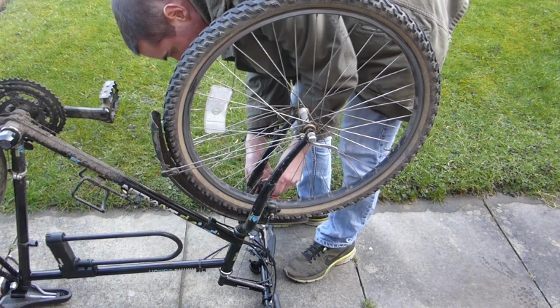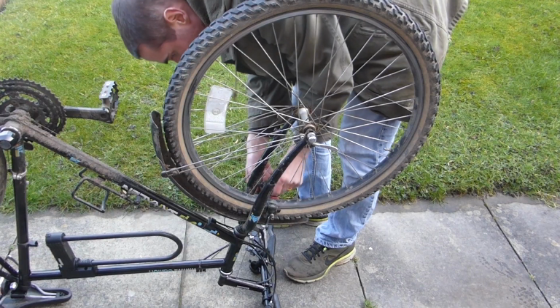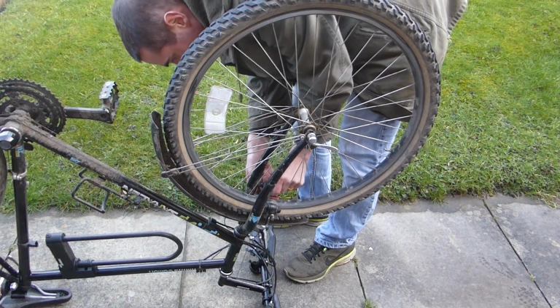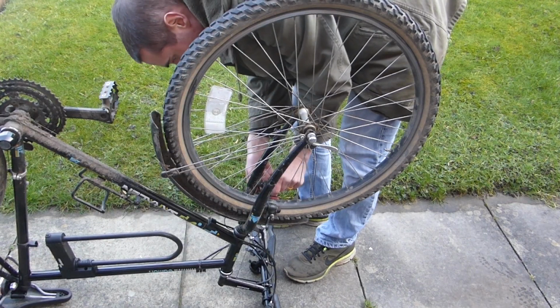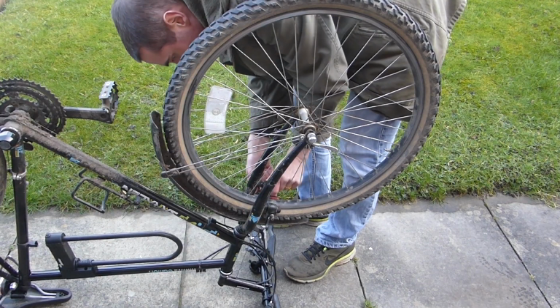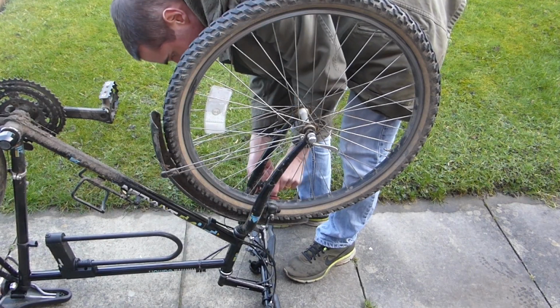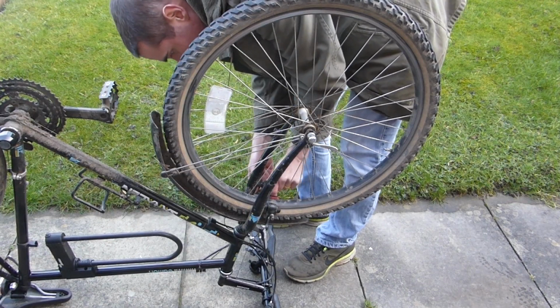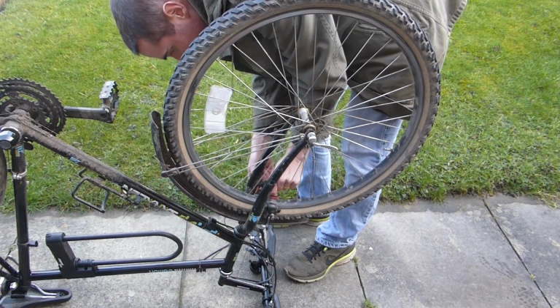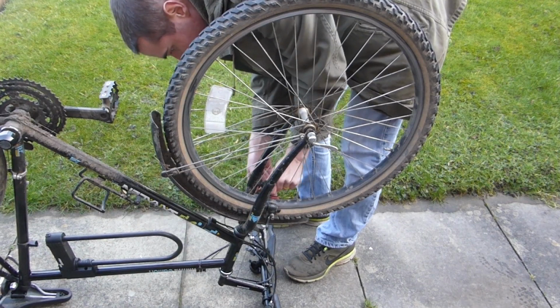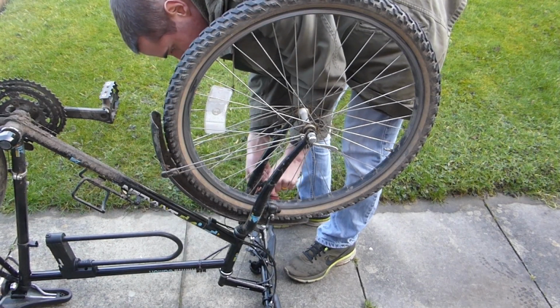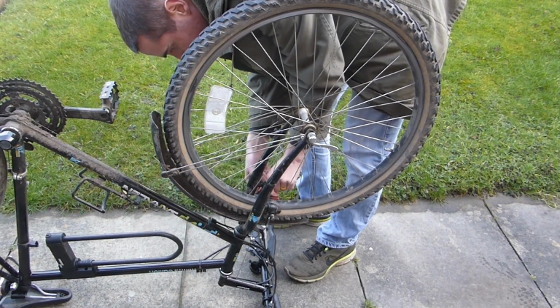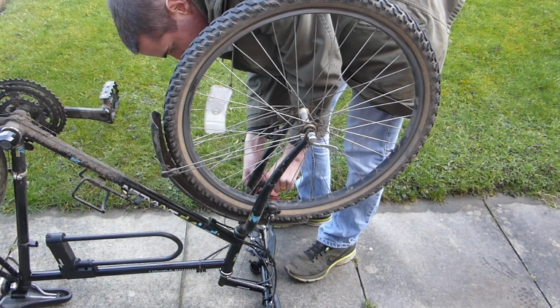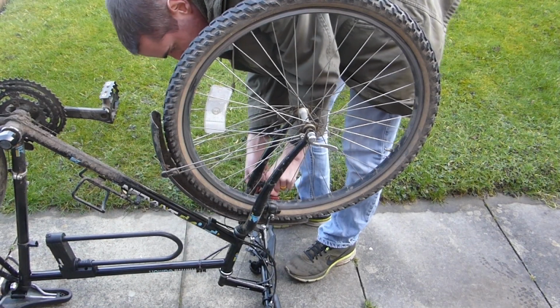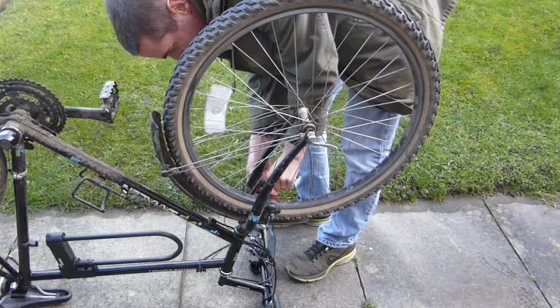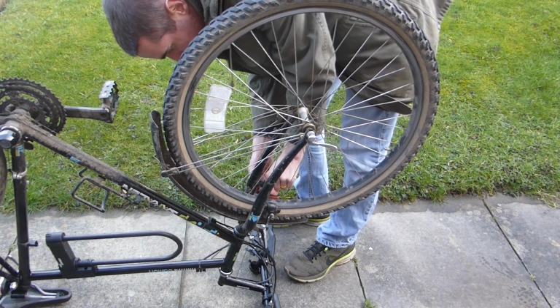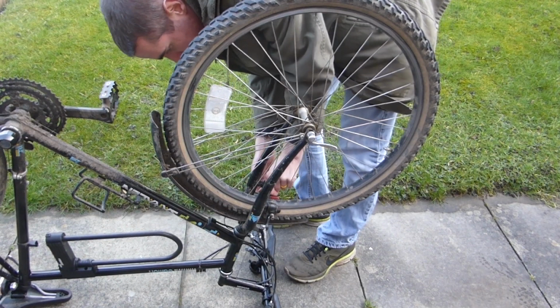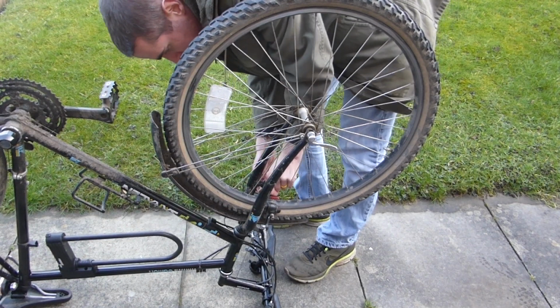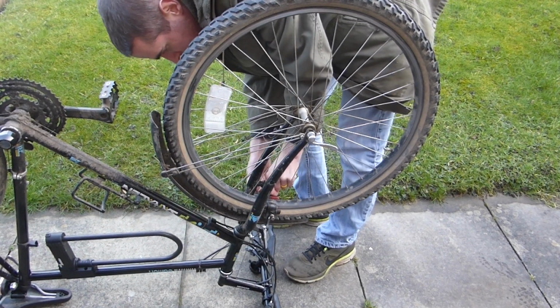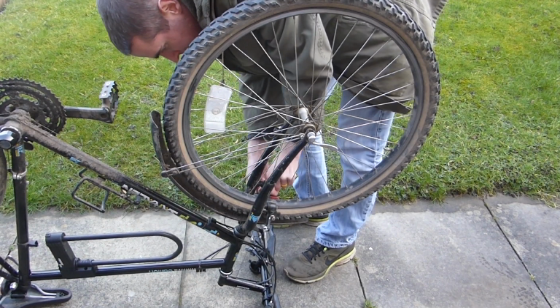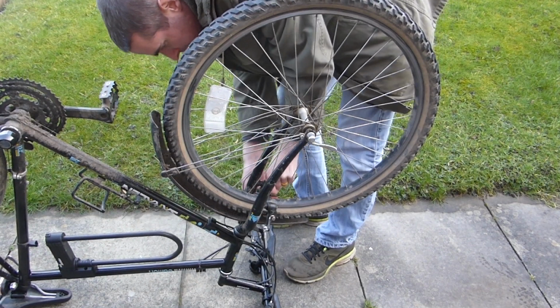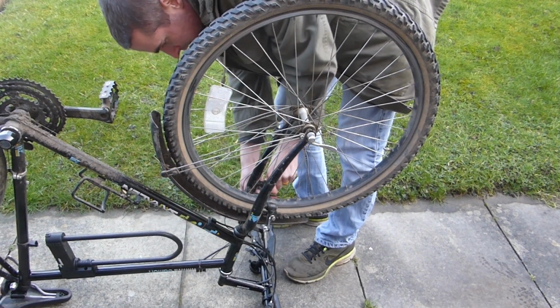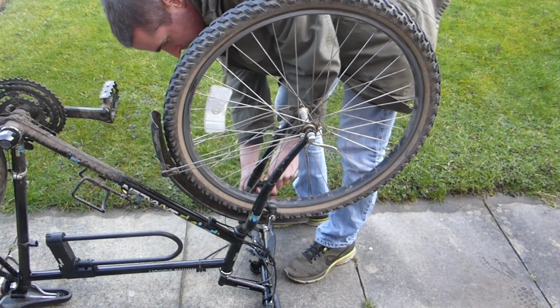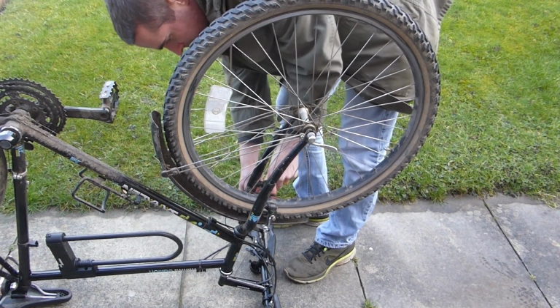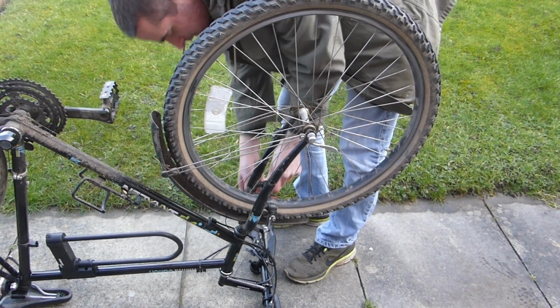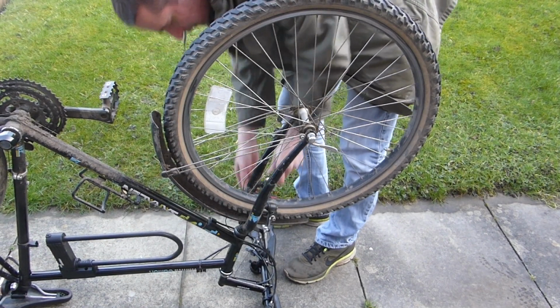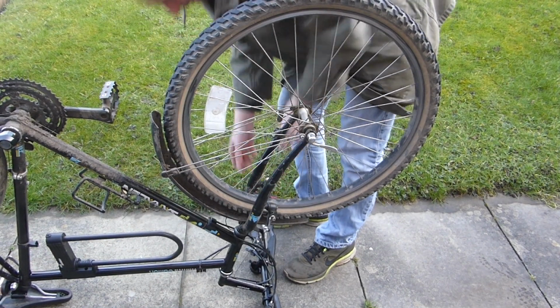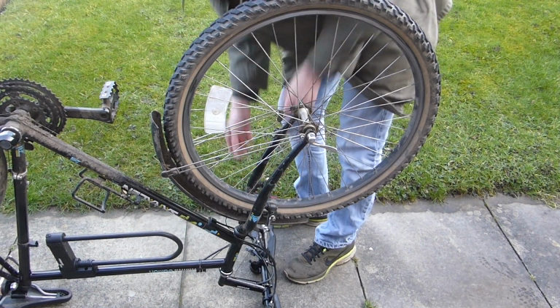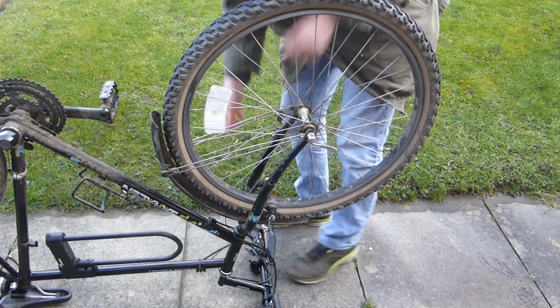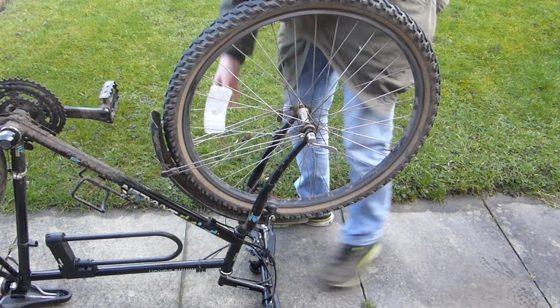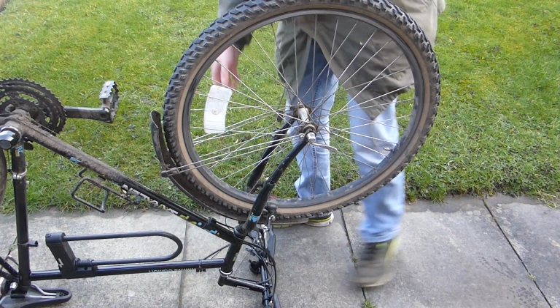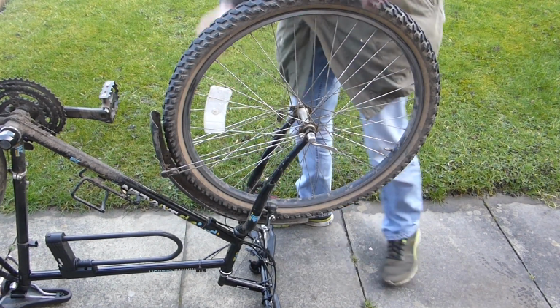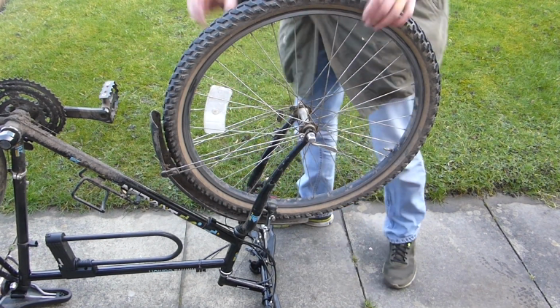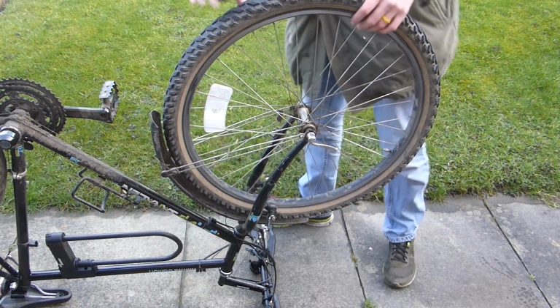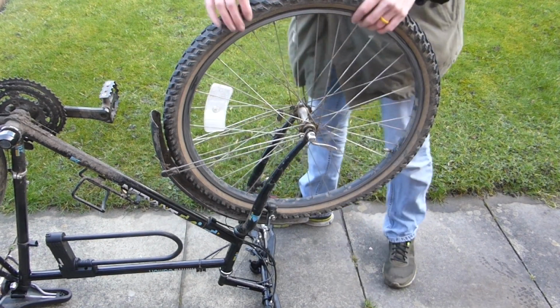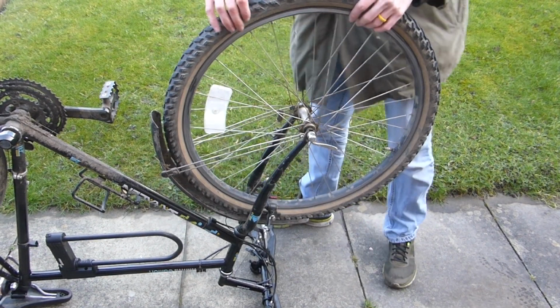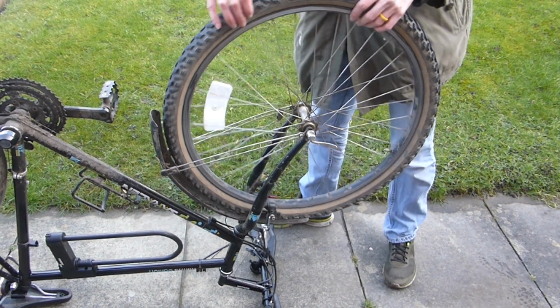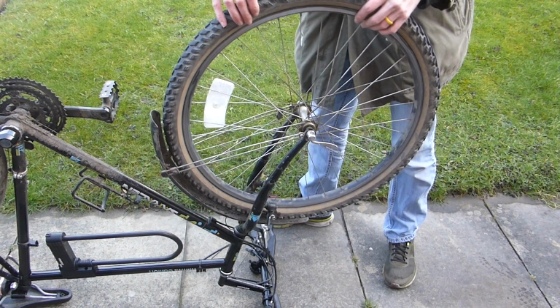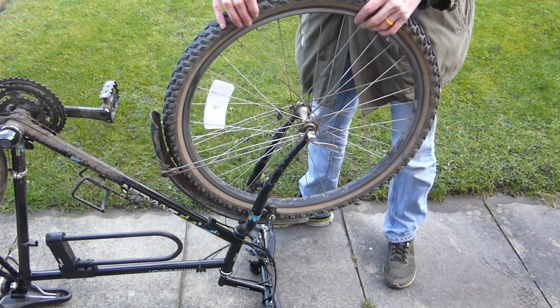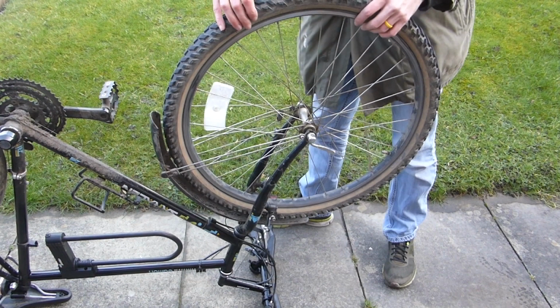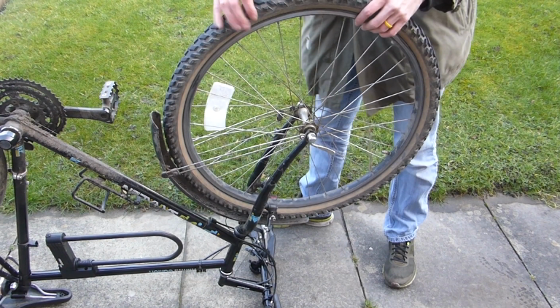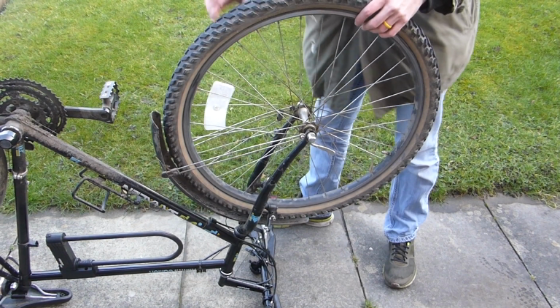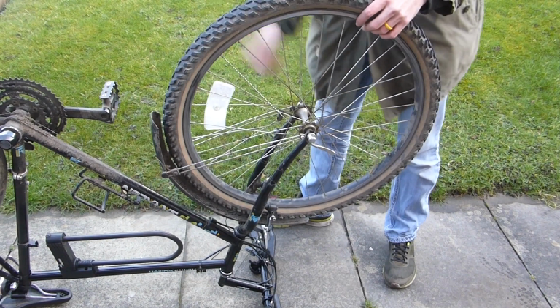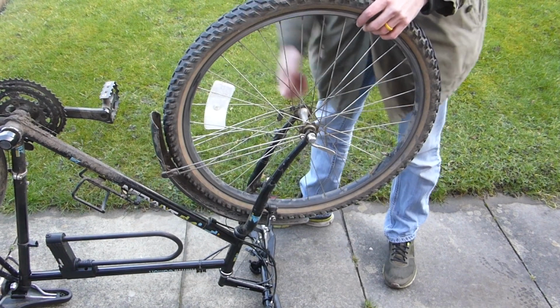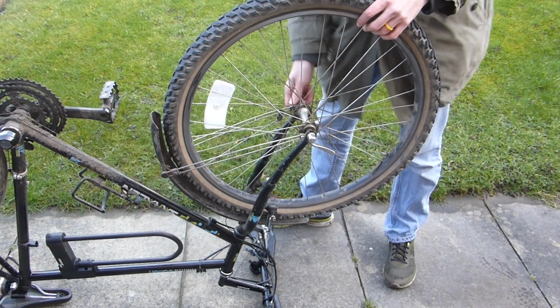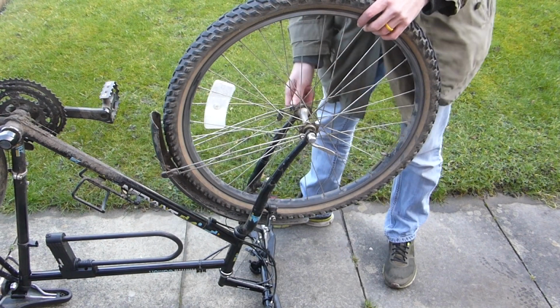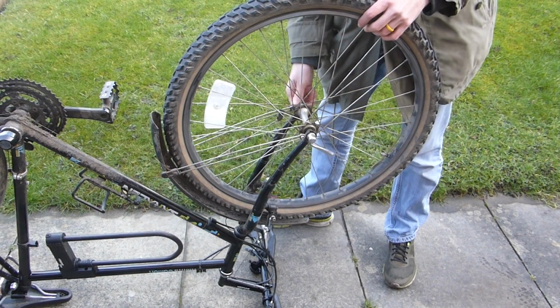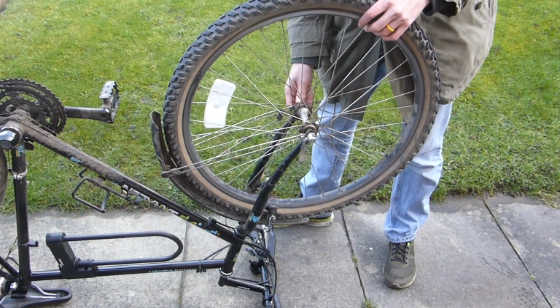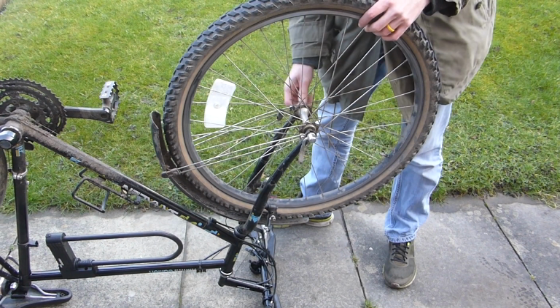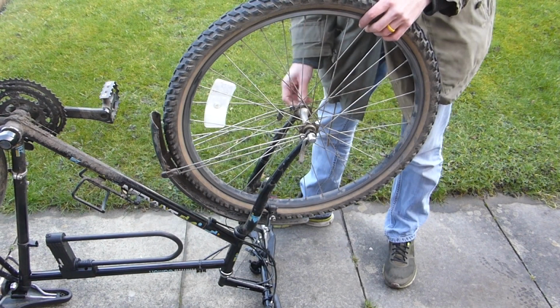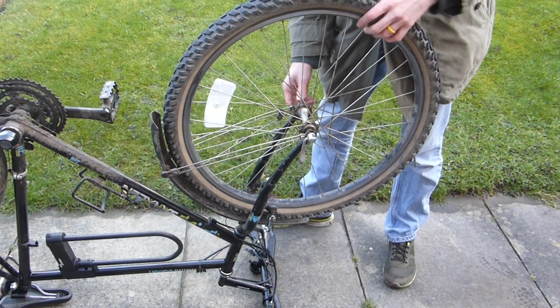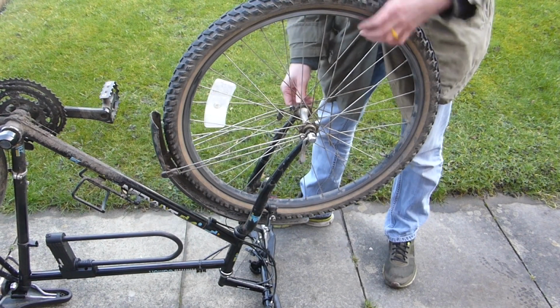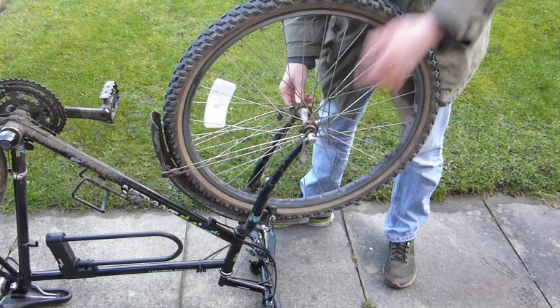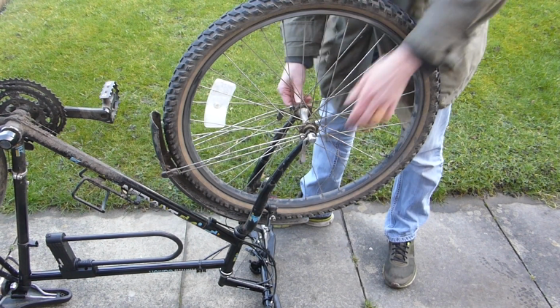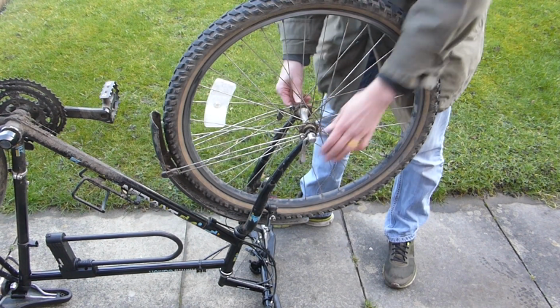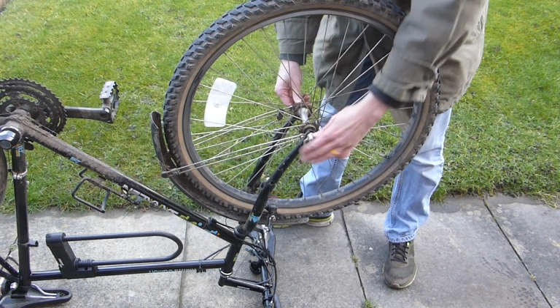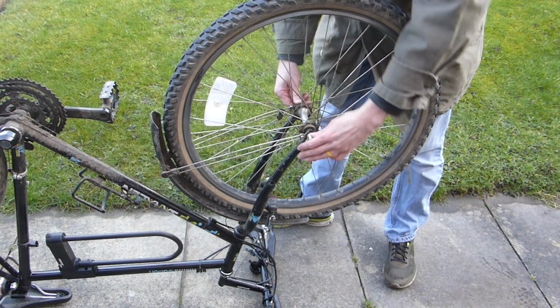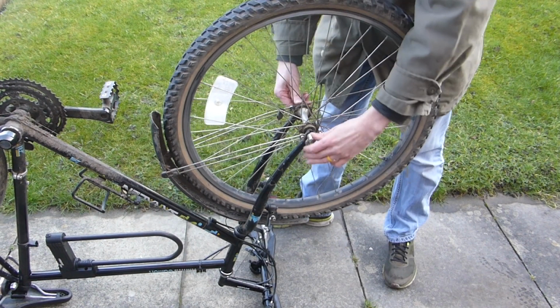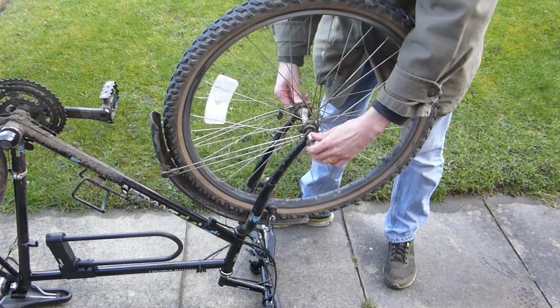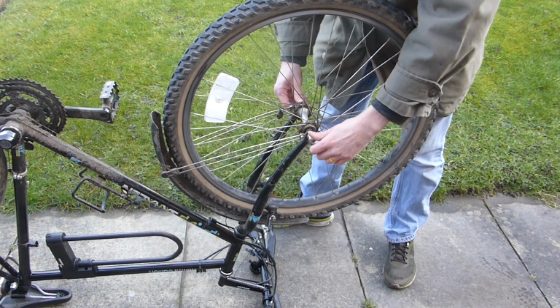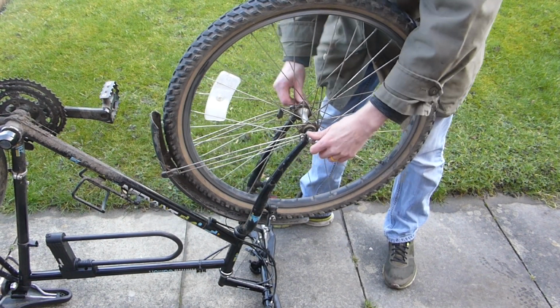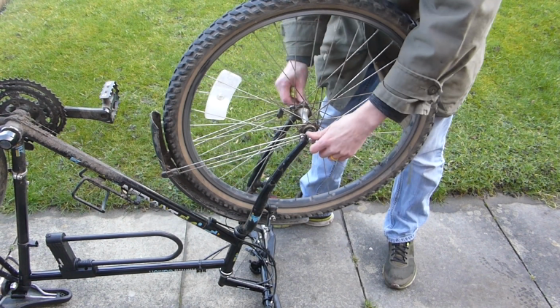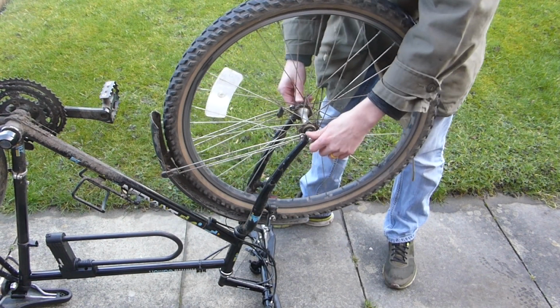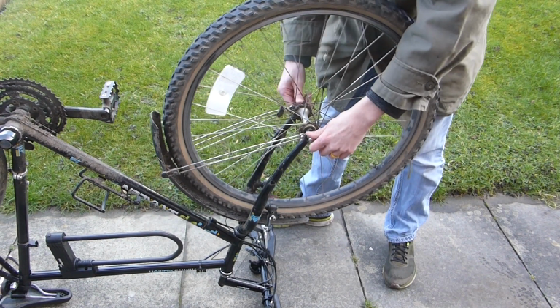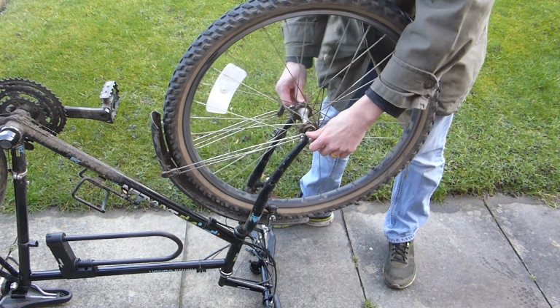For a front wheel hub motor, mounting onto the bike is really easy. Release the brakes and then undo the wheel.